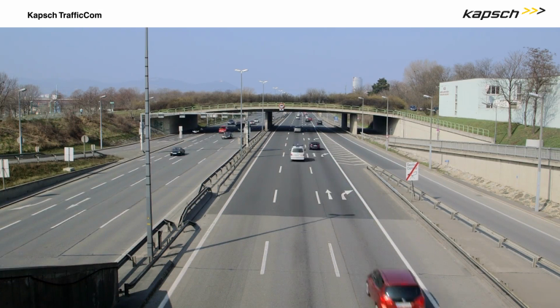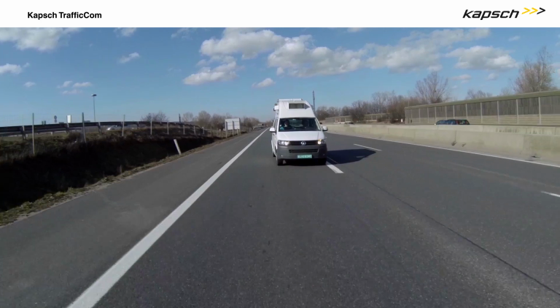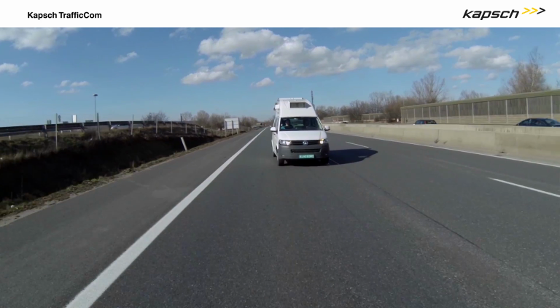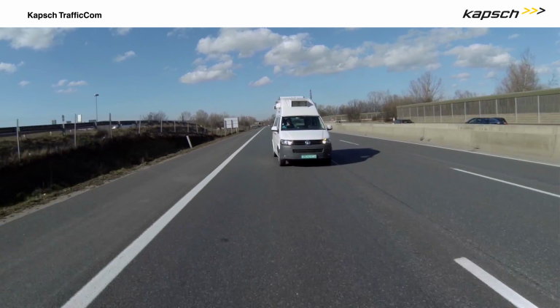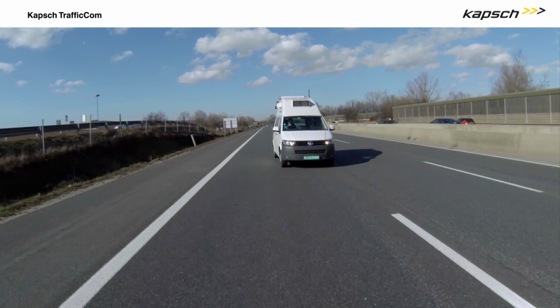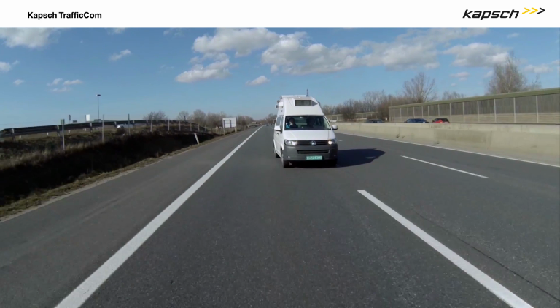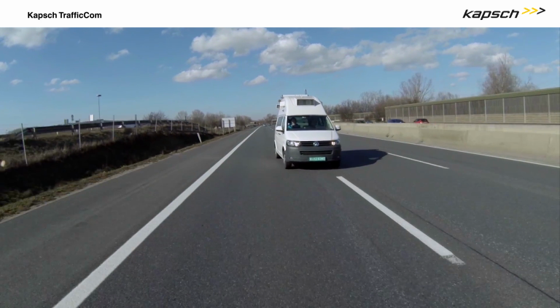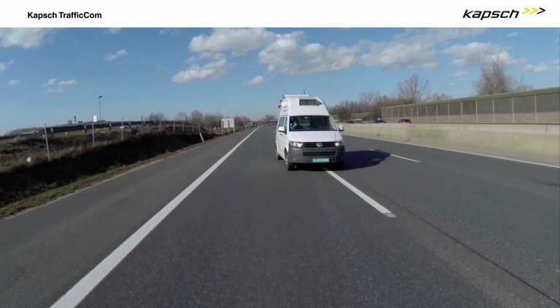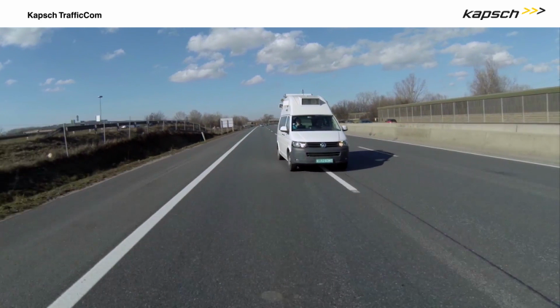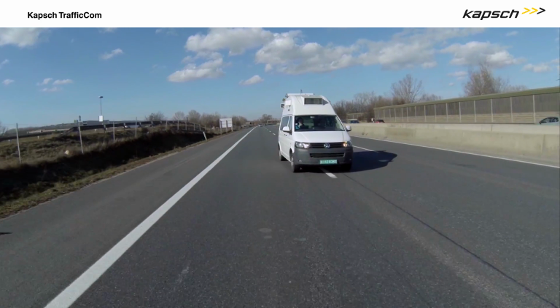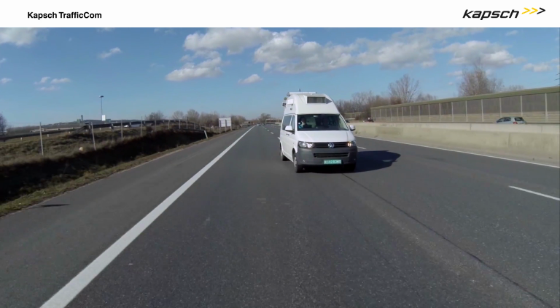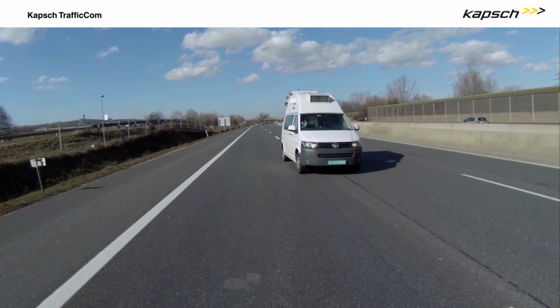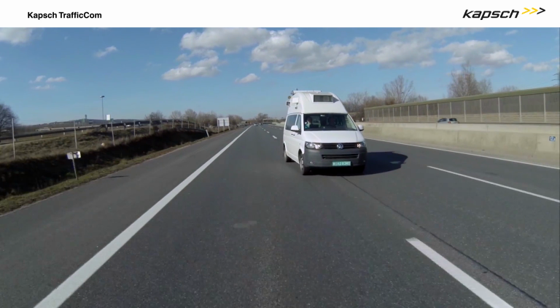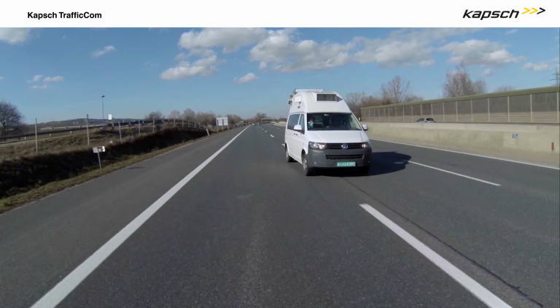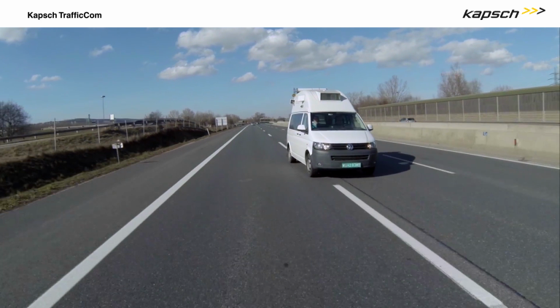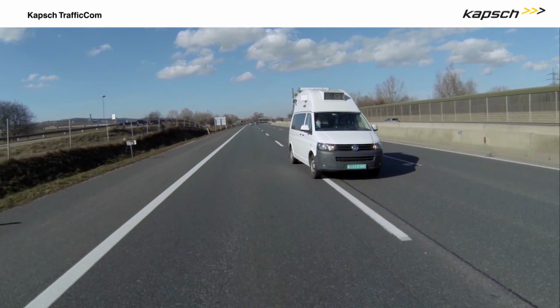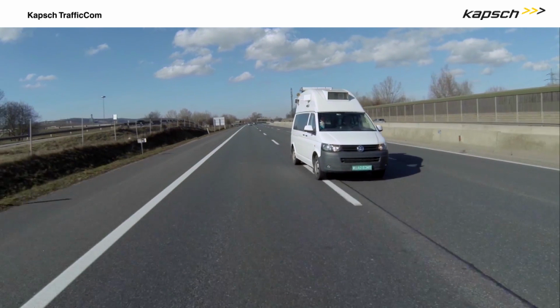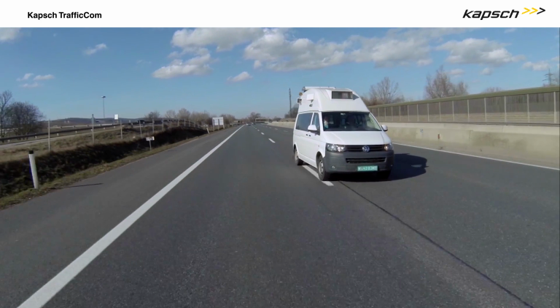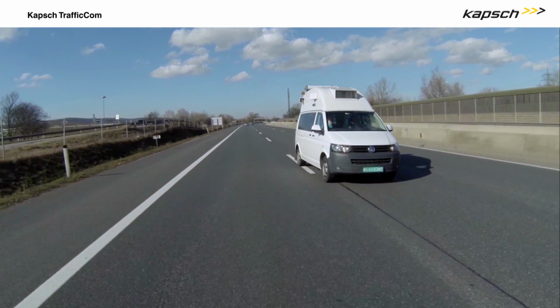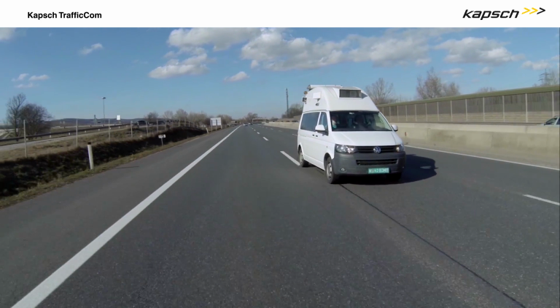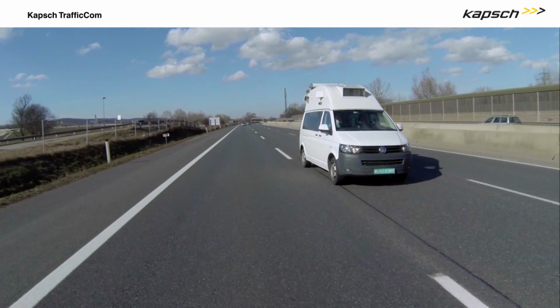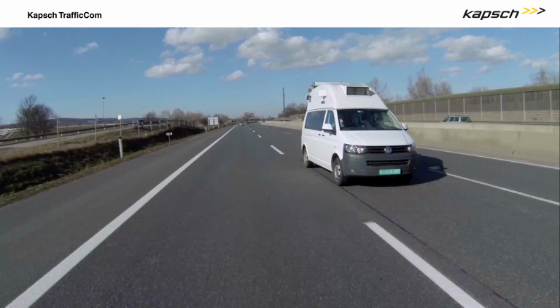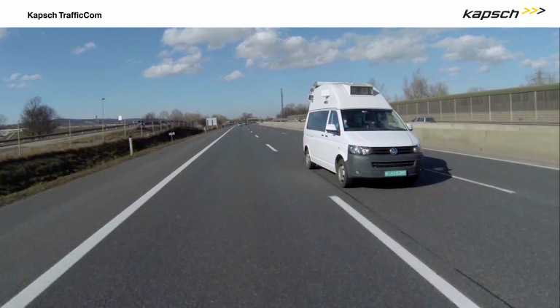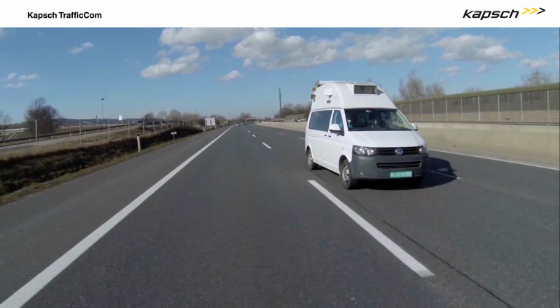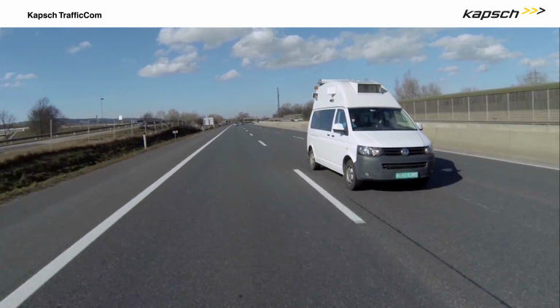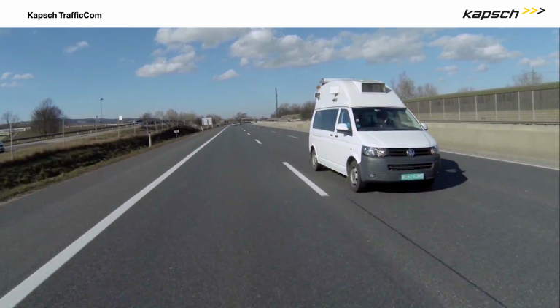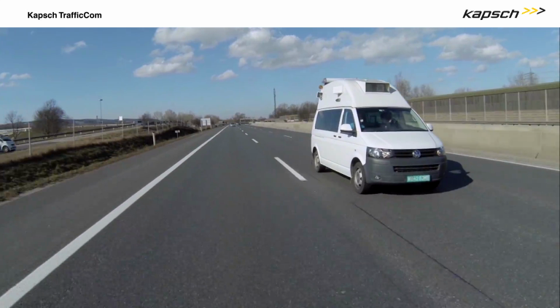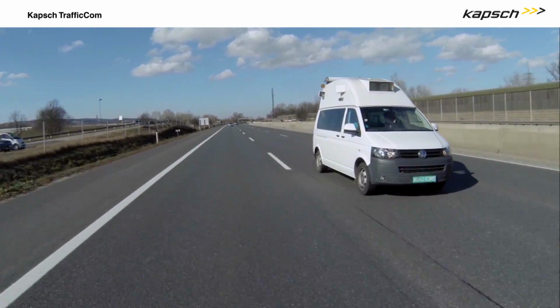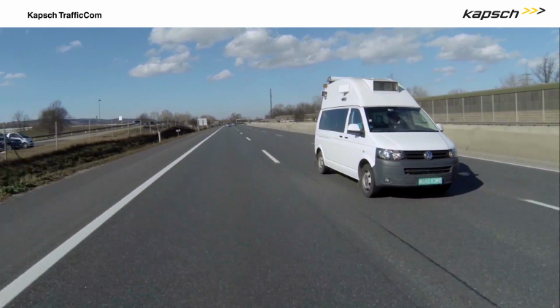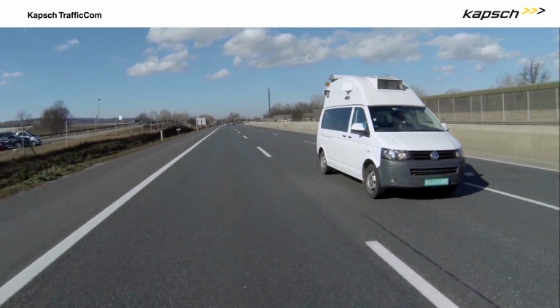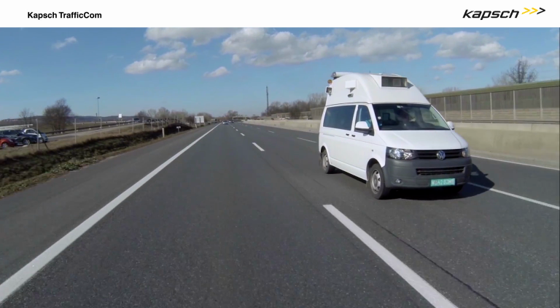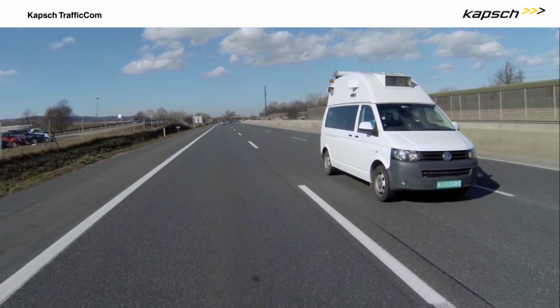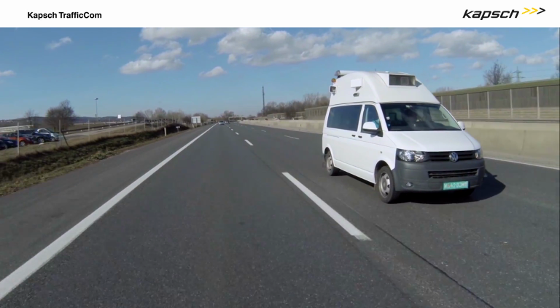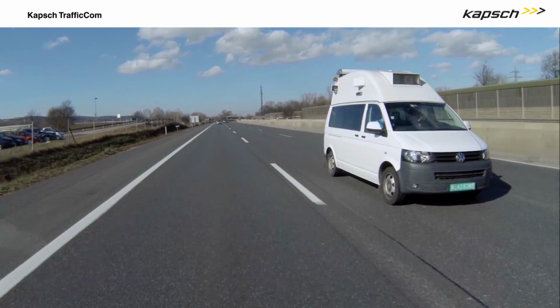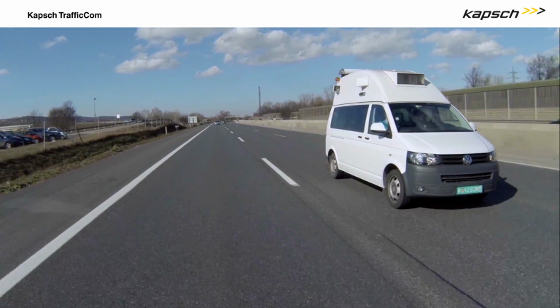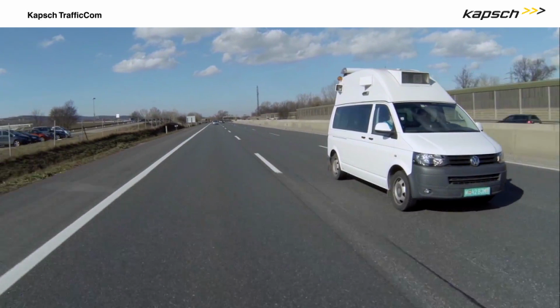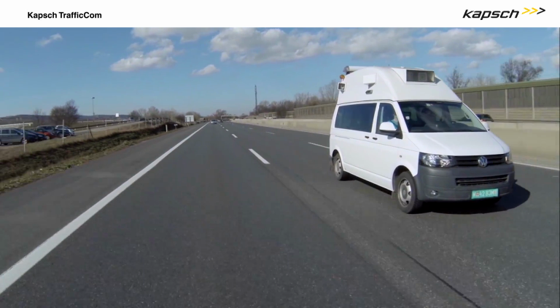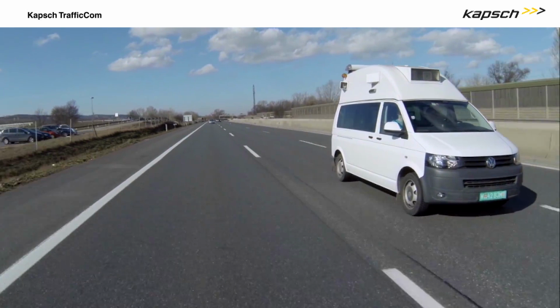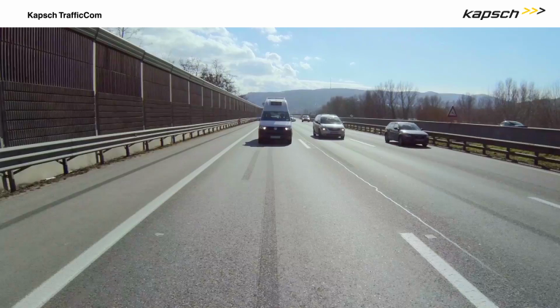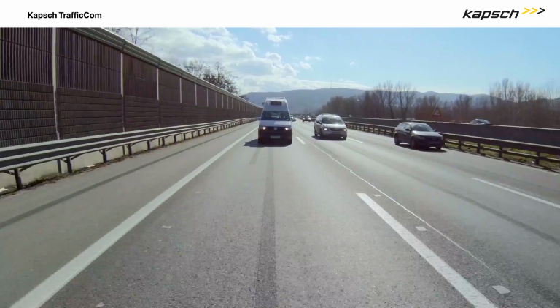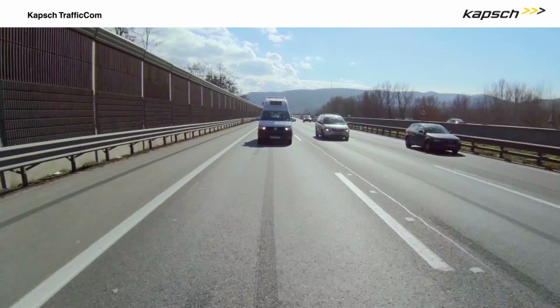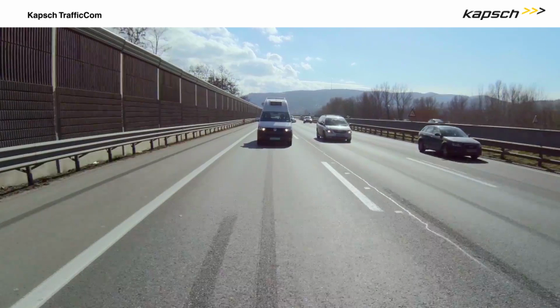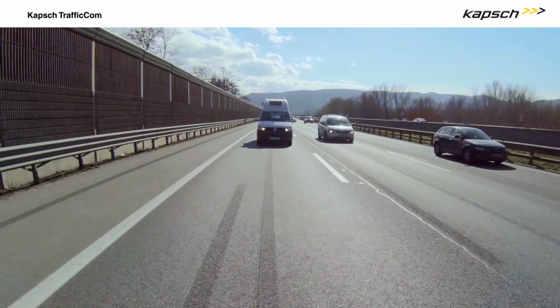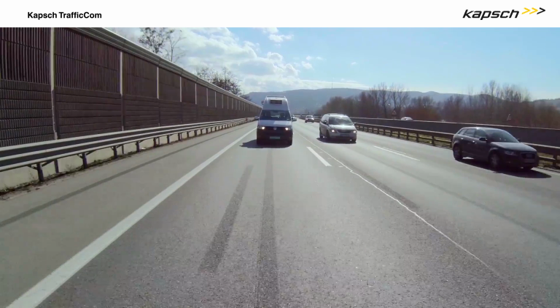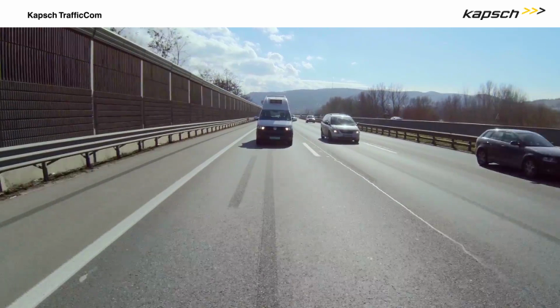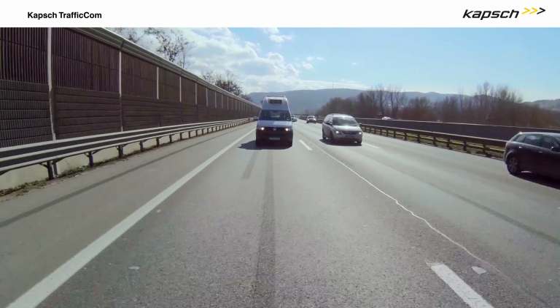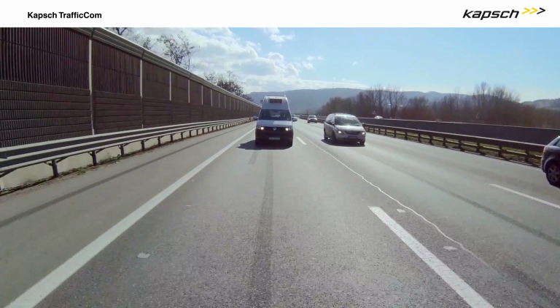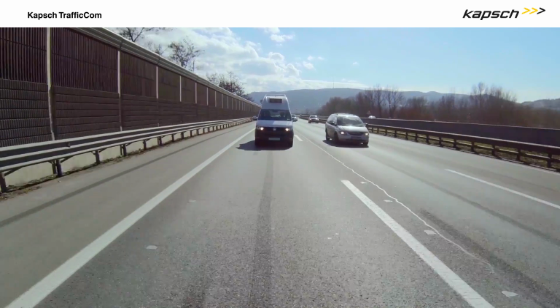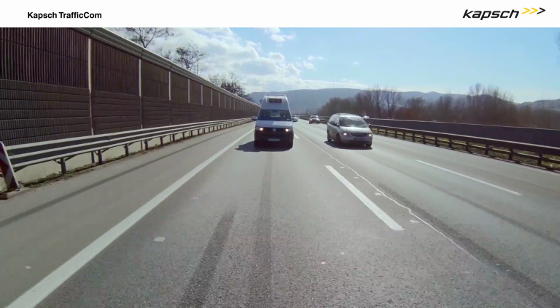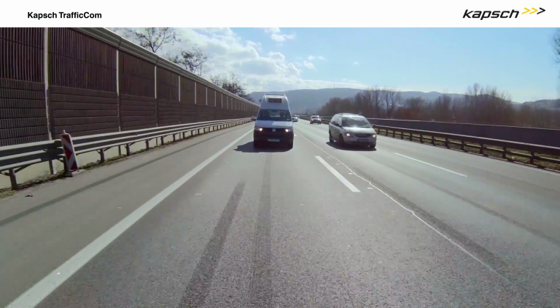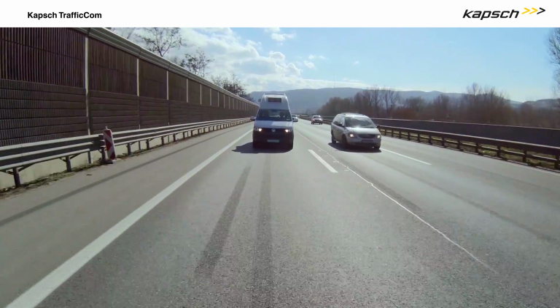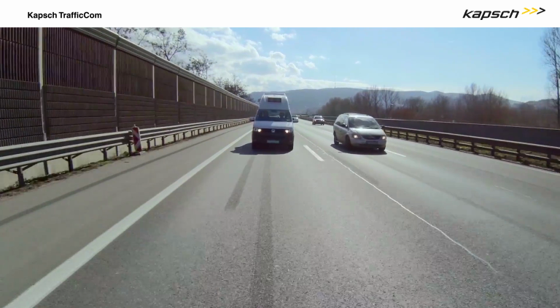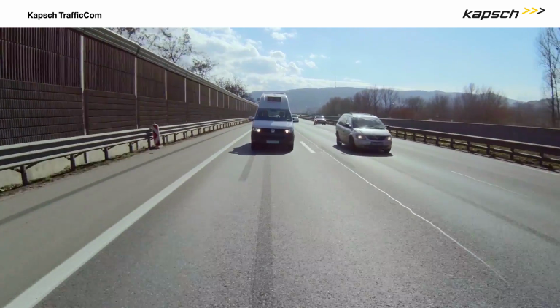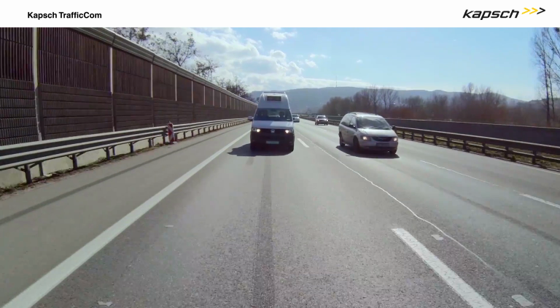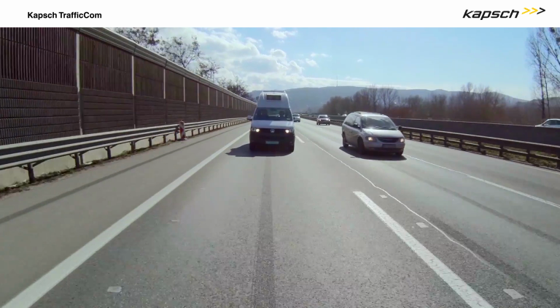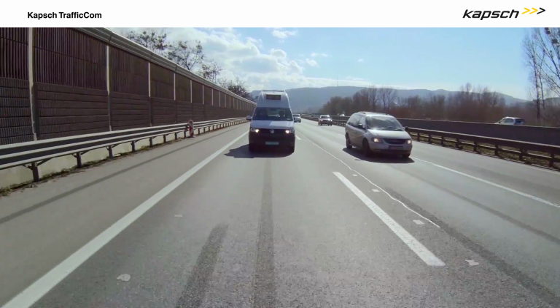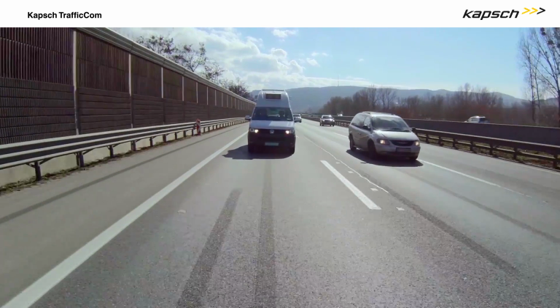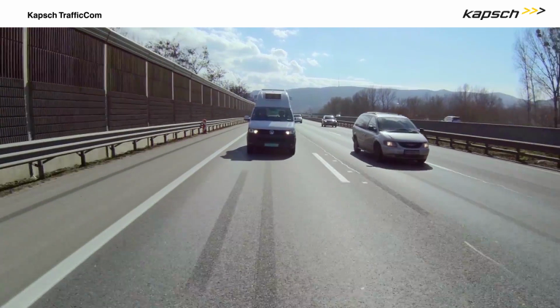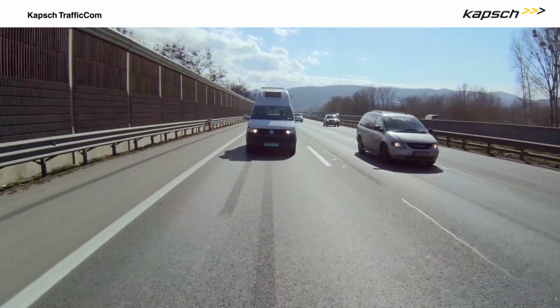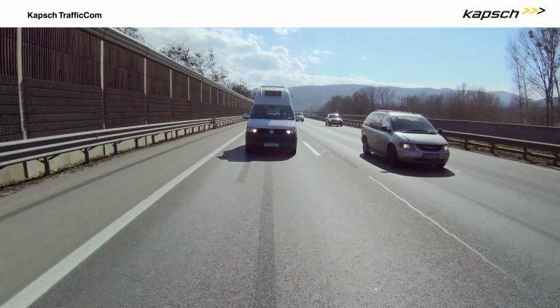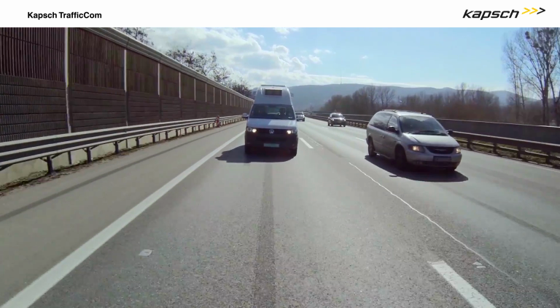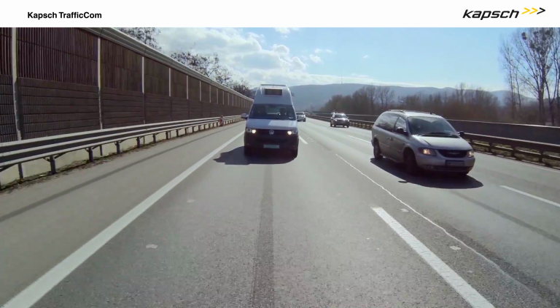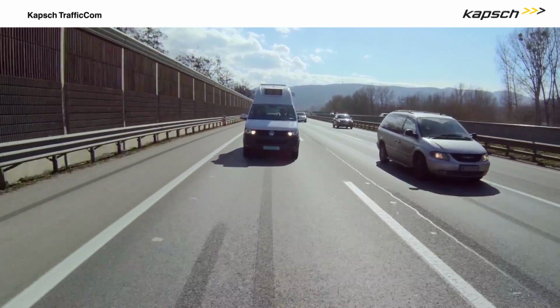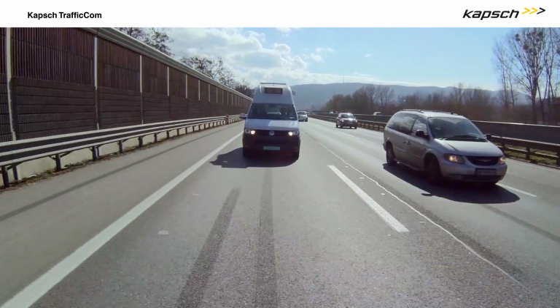The system collects vehicle data and checks for proper toll payments, all without disrupting traffic flow and occupying little manpower.